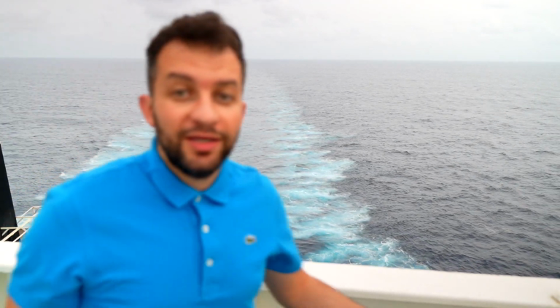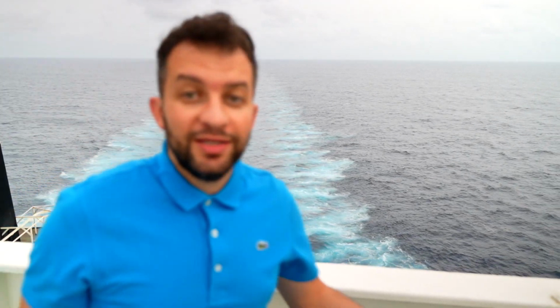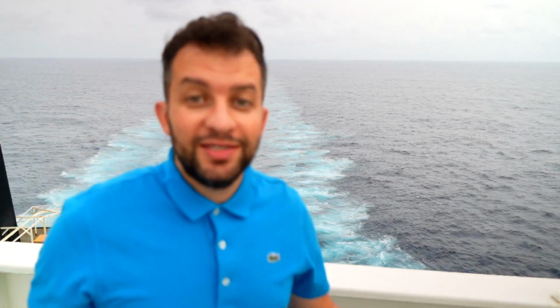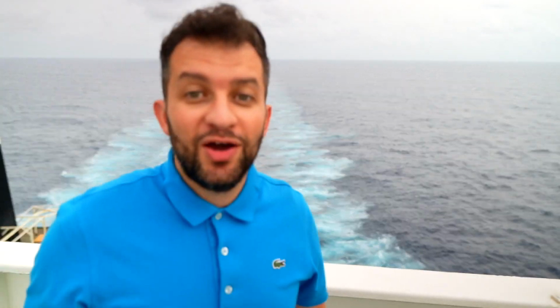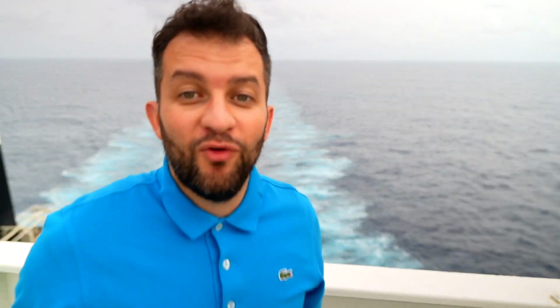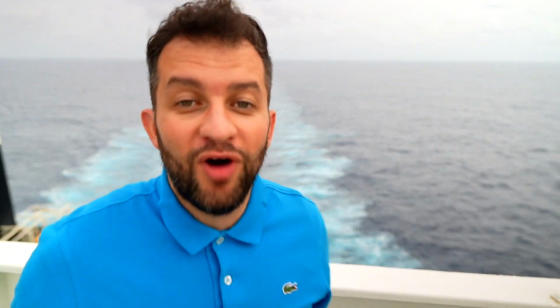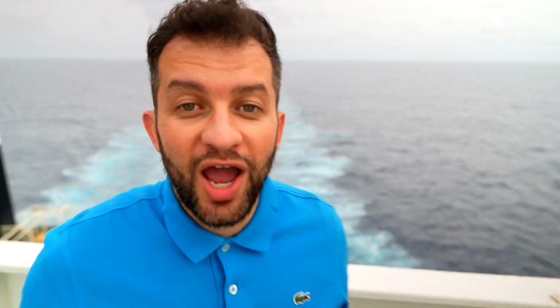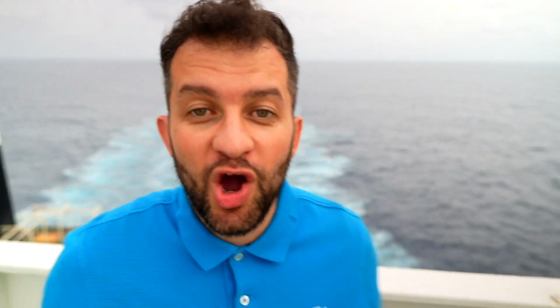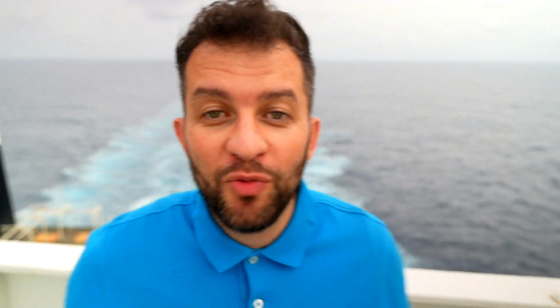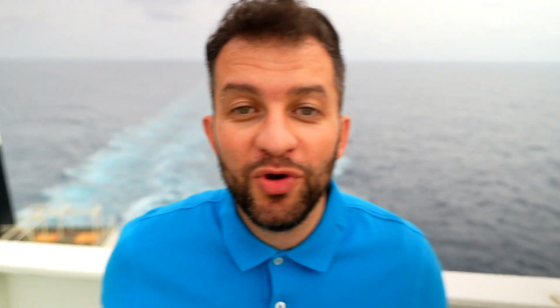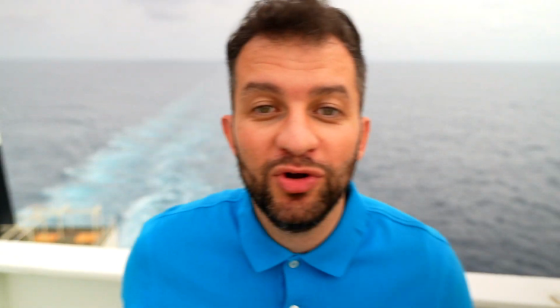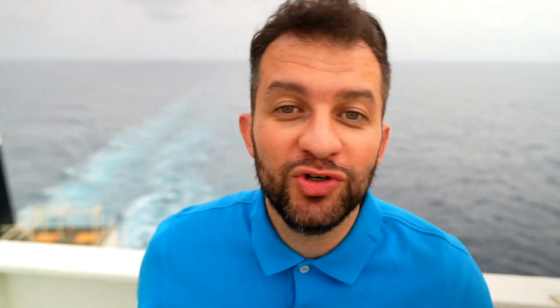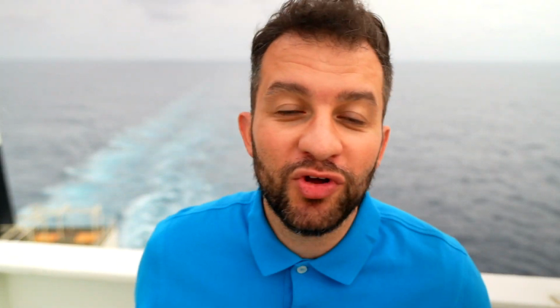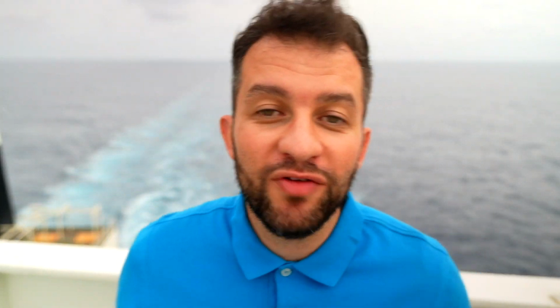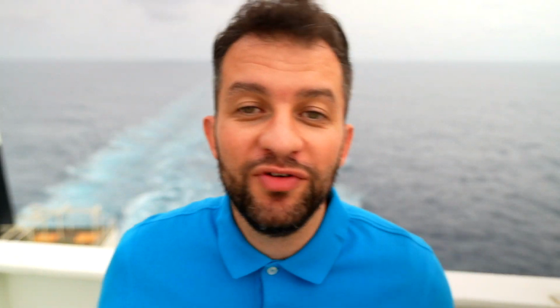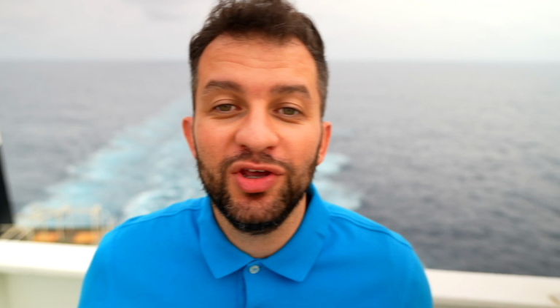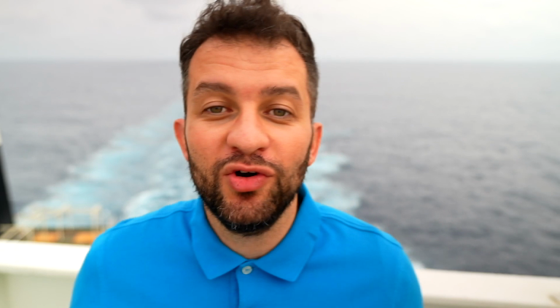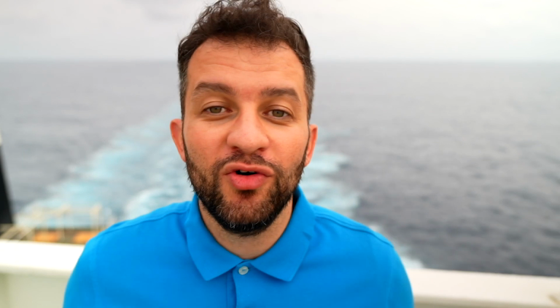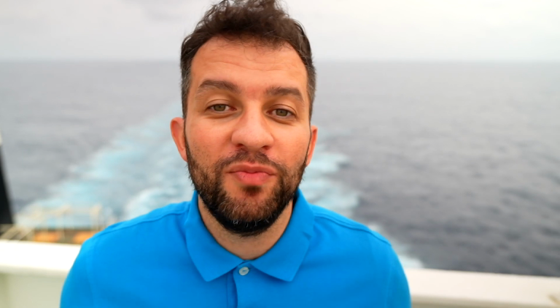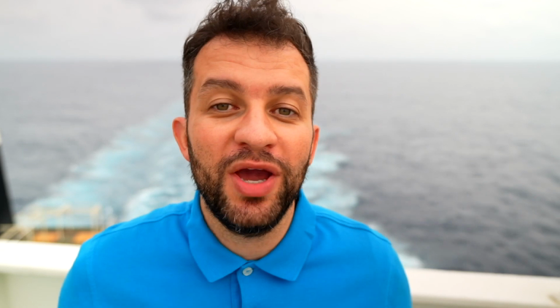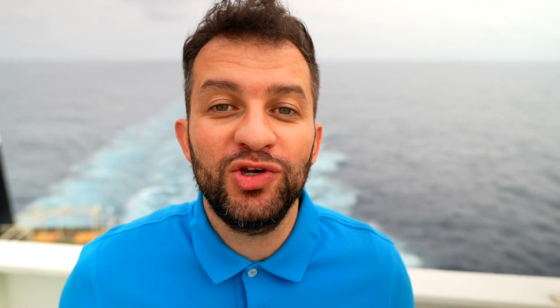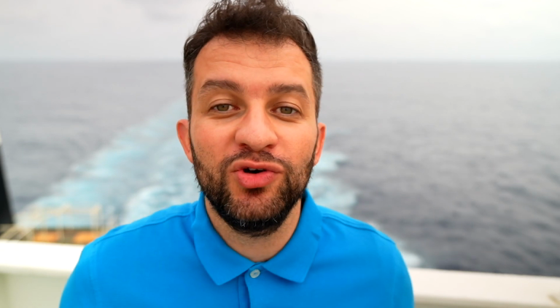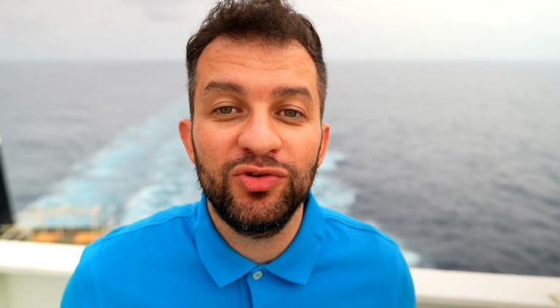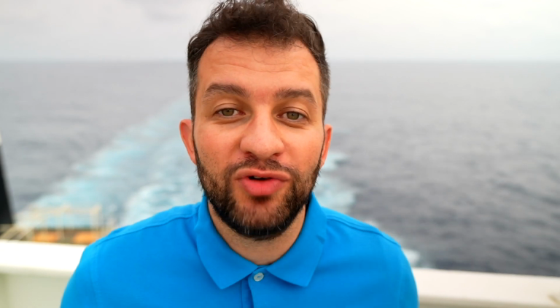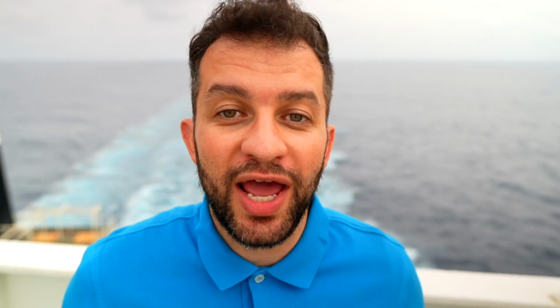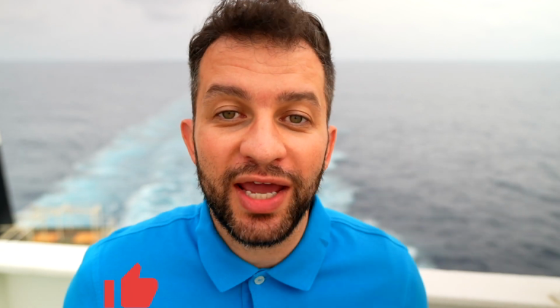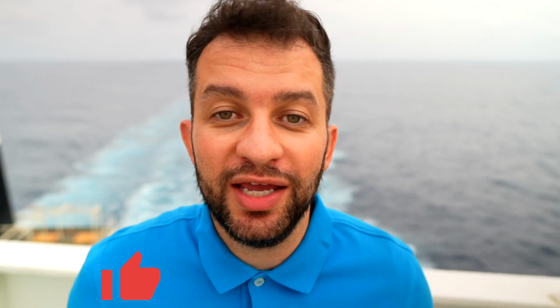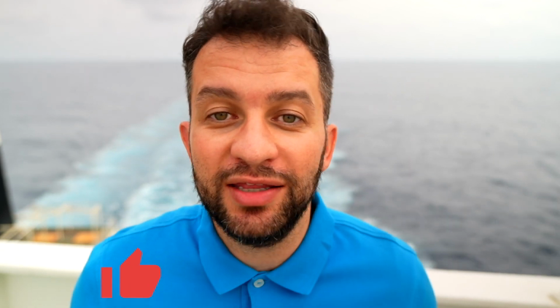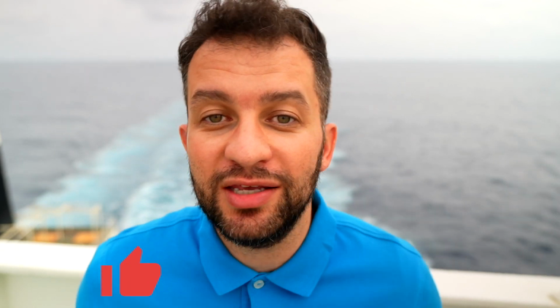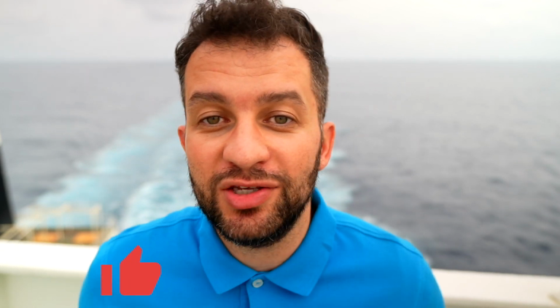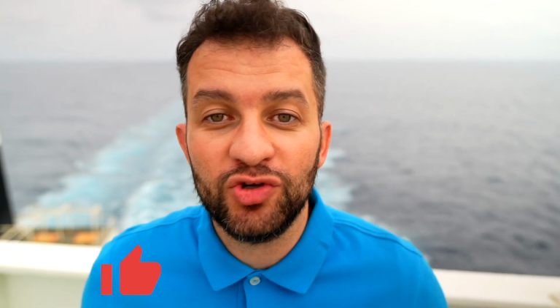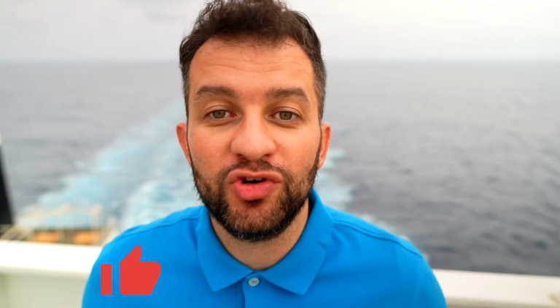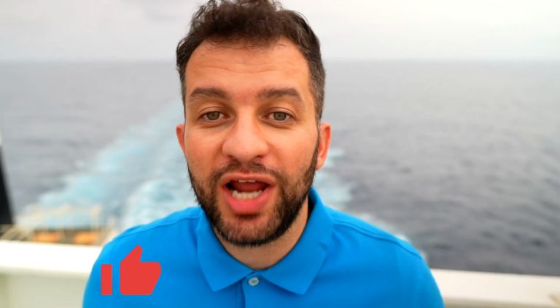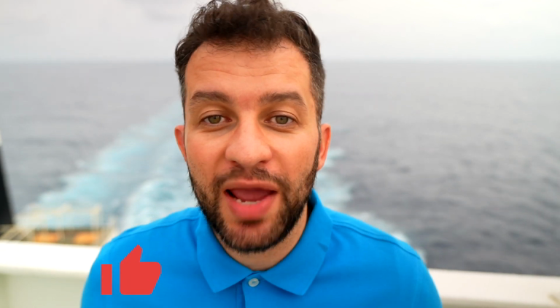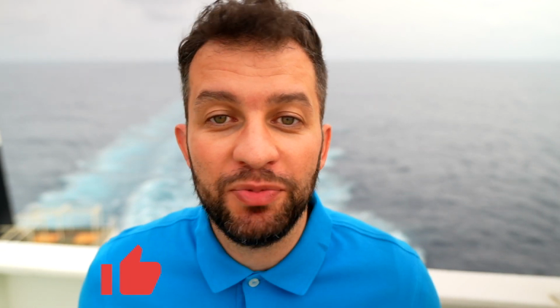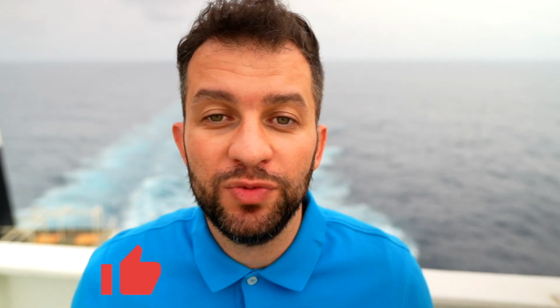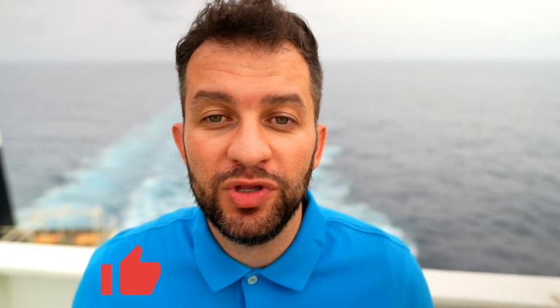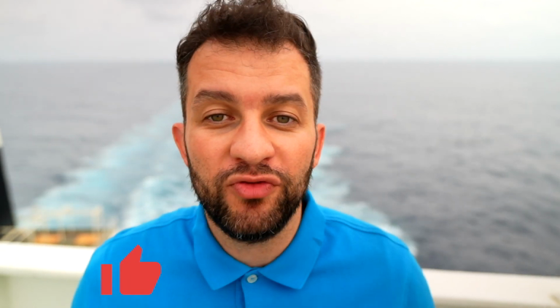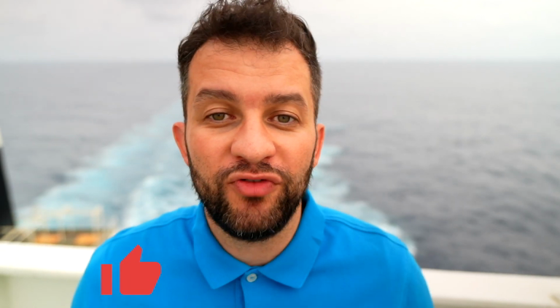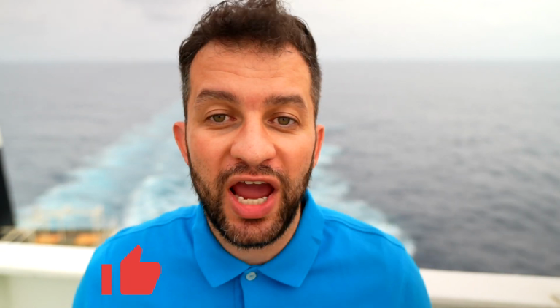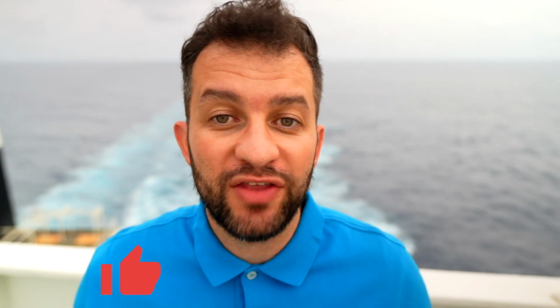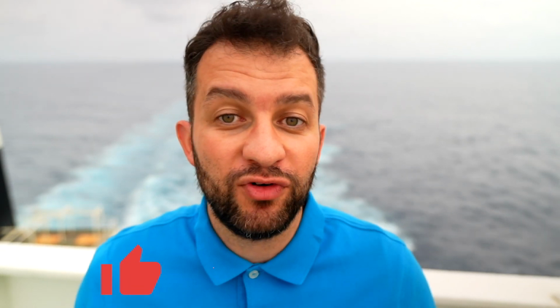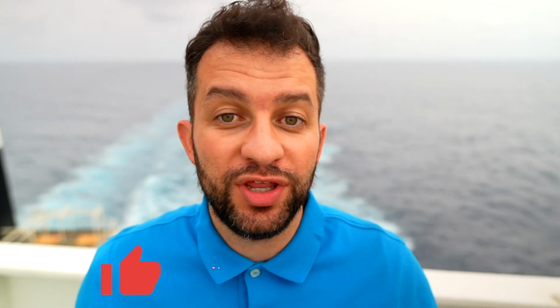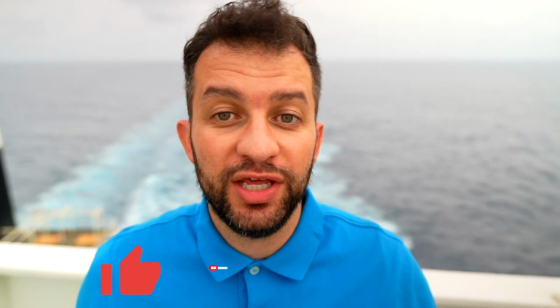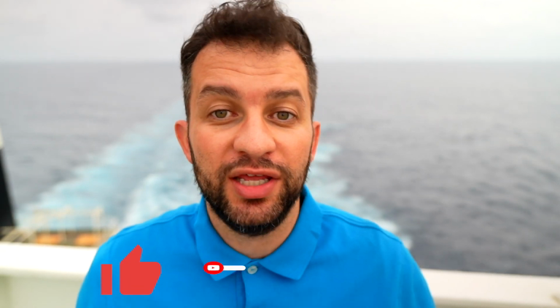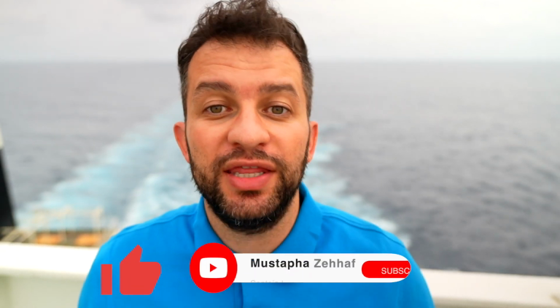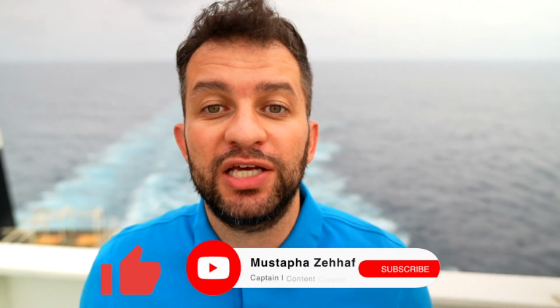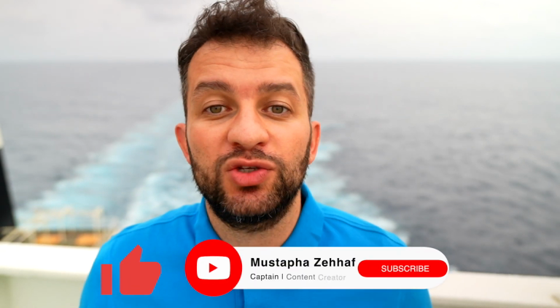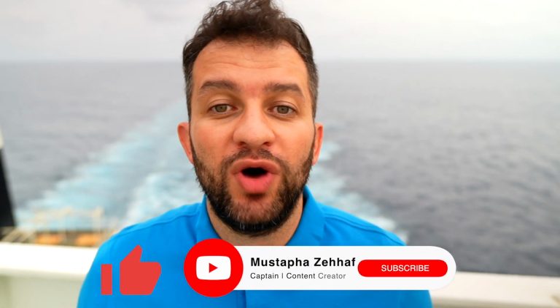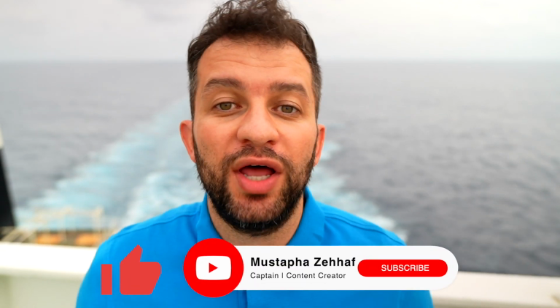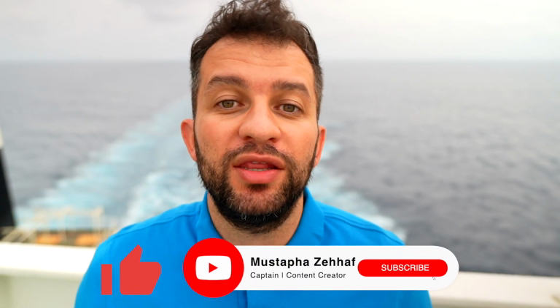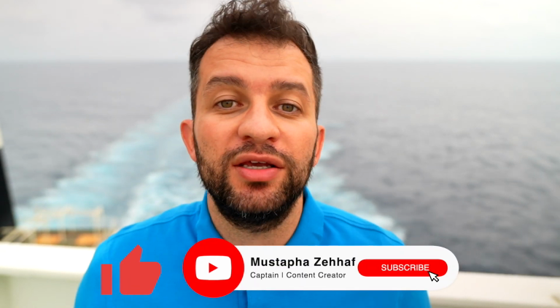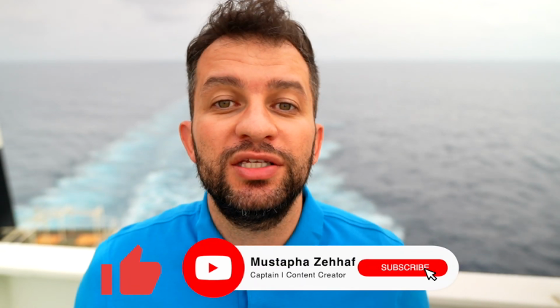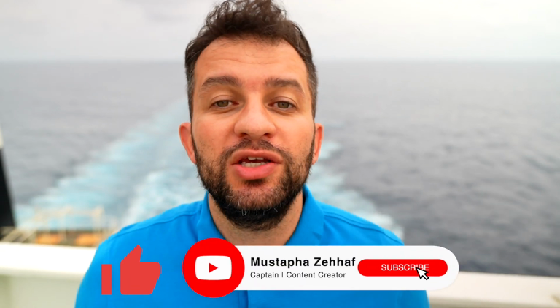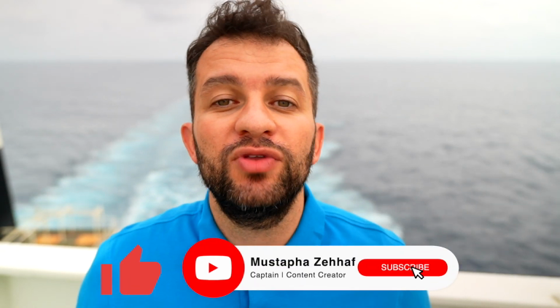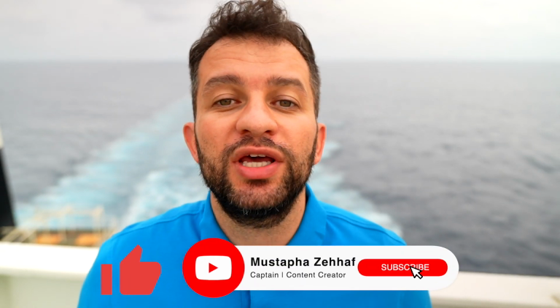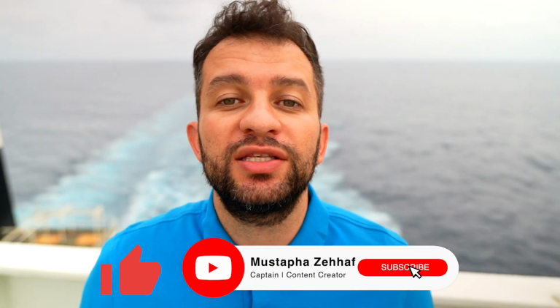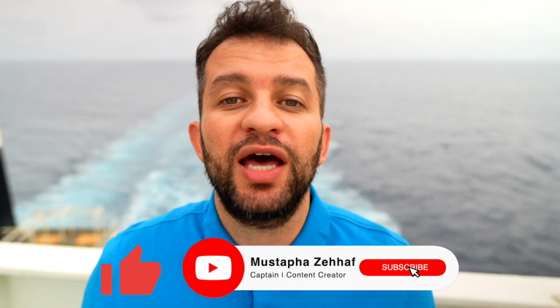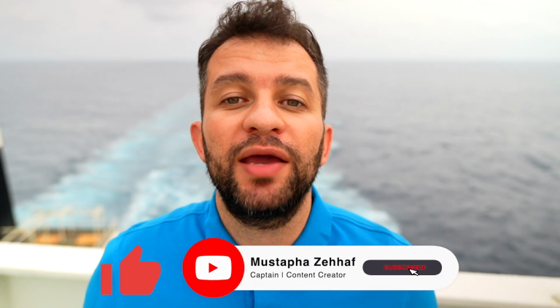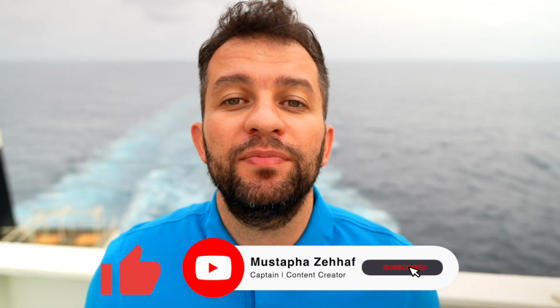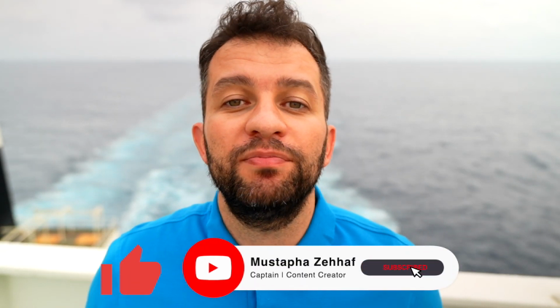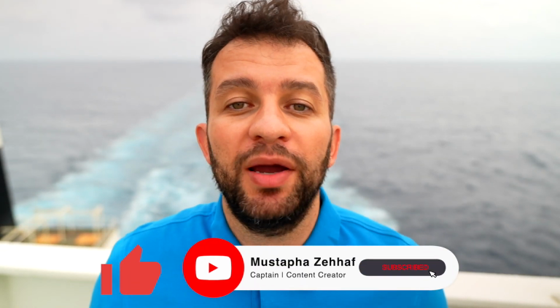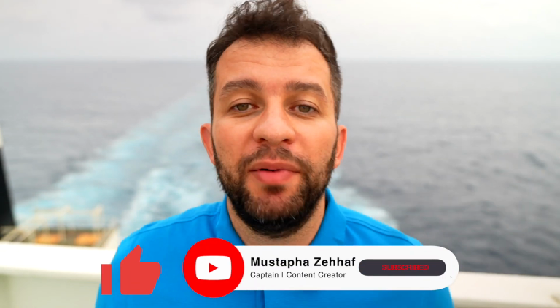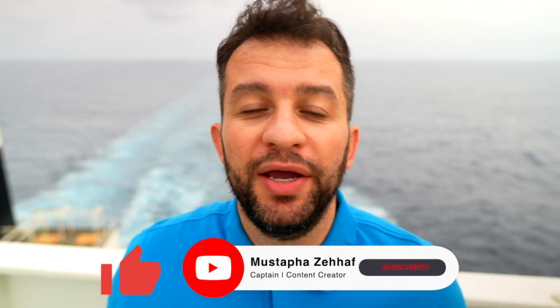I hope you enjoyed the video. Make sure to like it and subscribe to be notified for the next one. See you next time. Bye-bye.